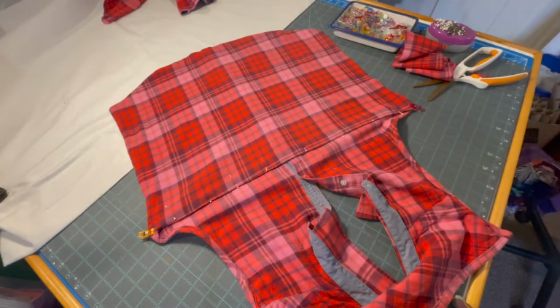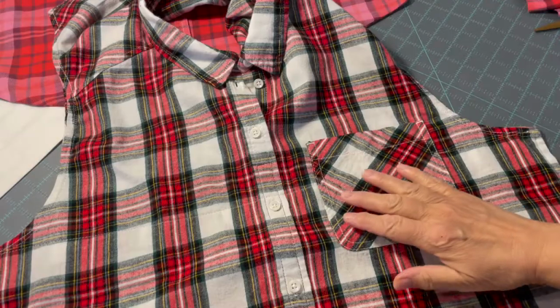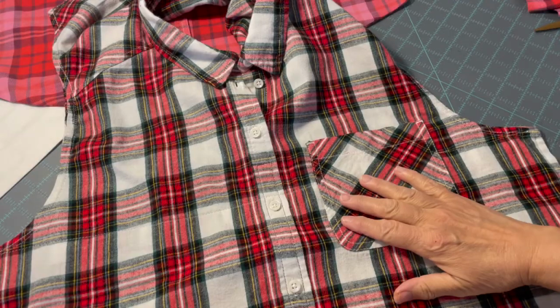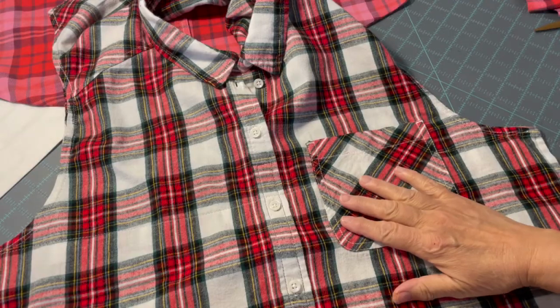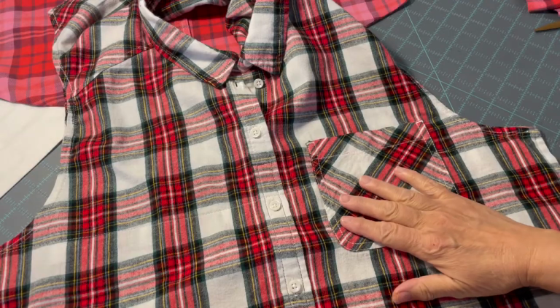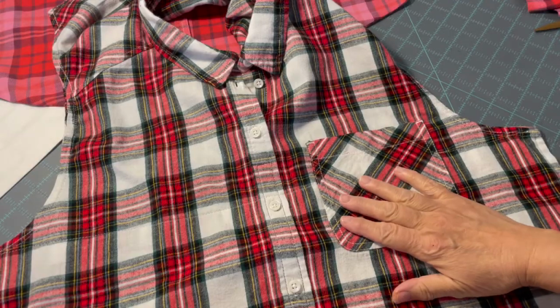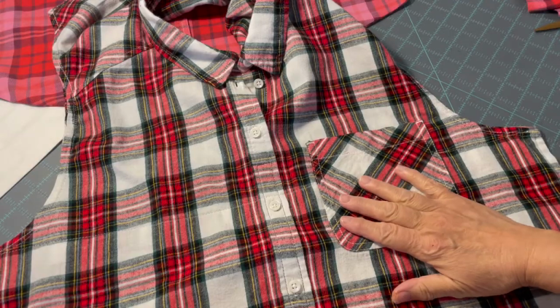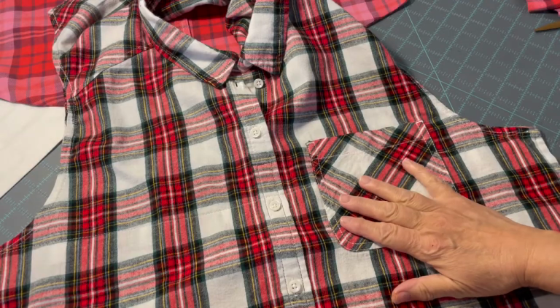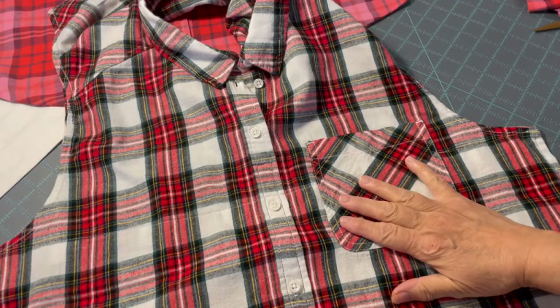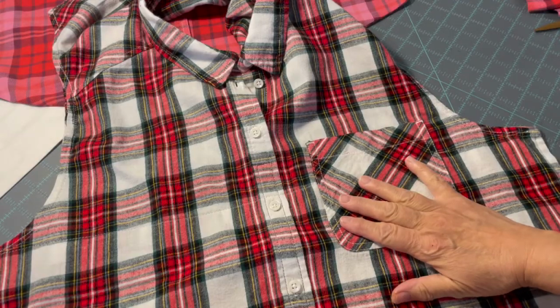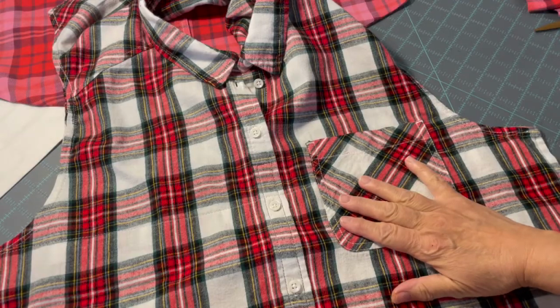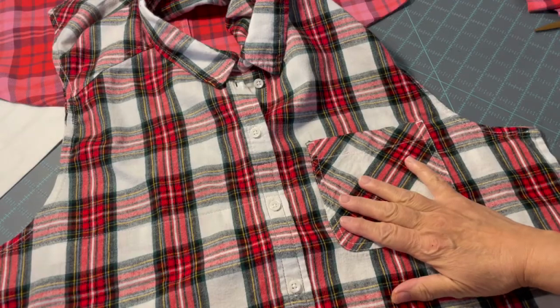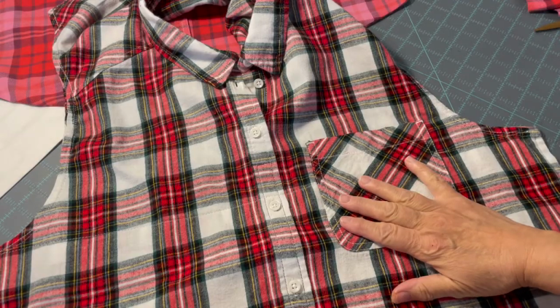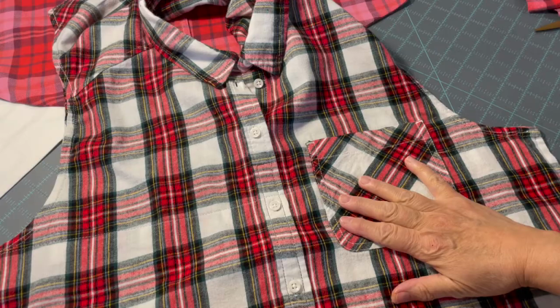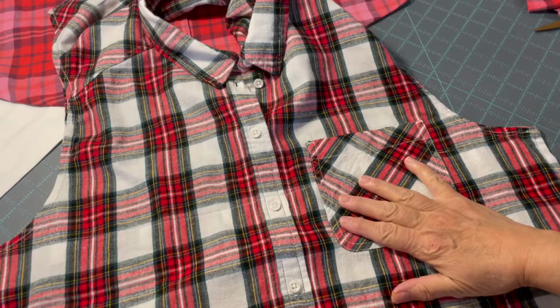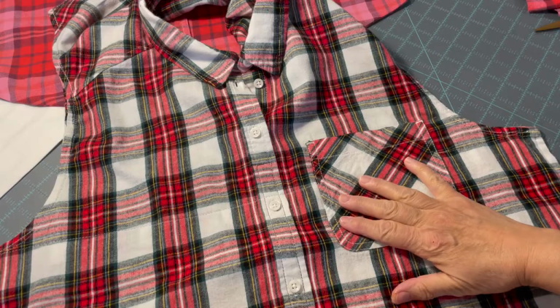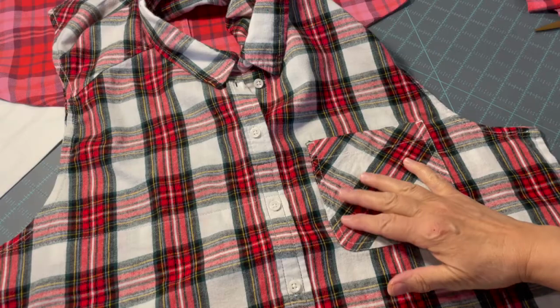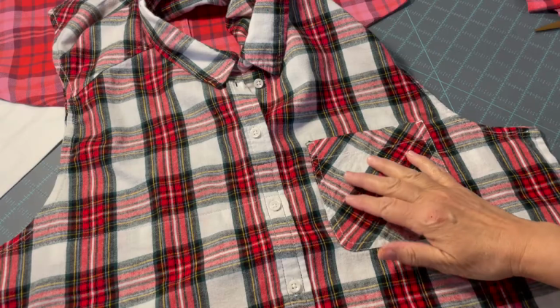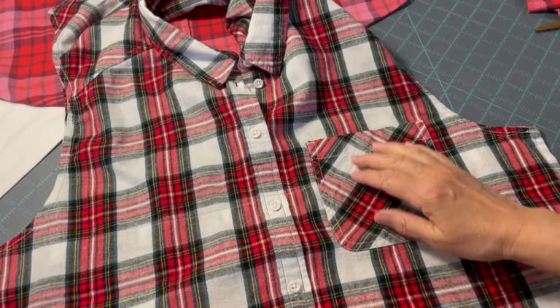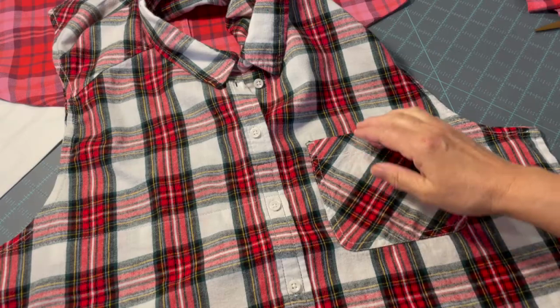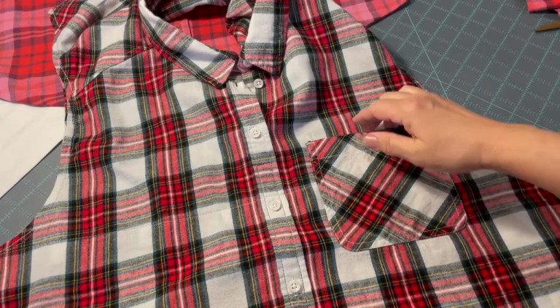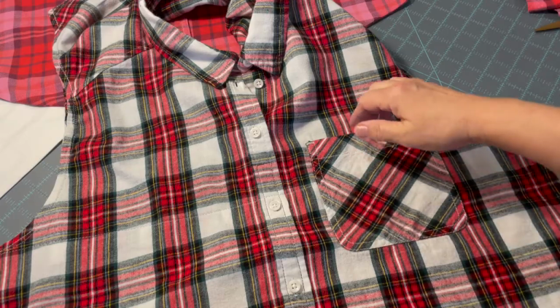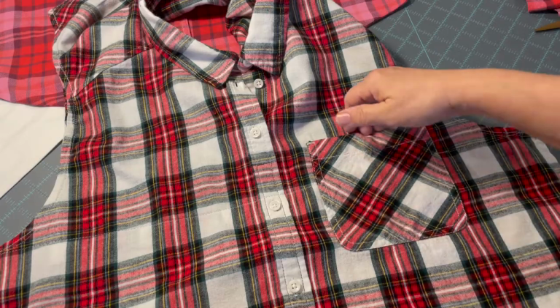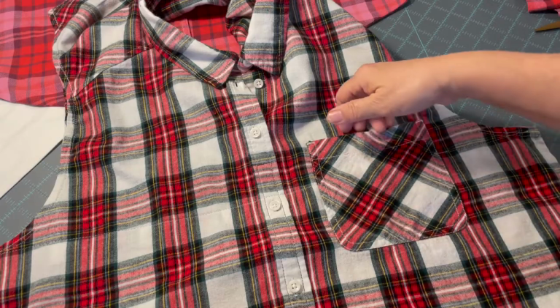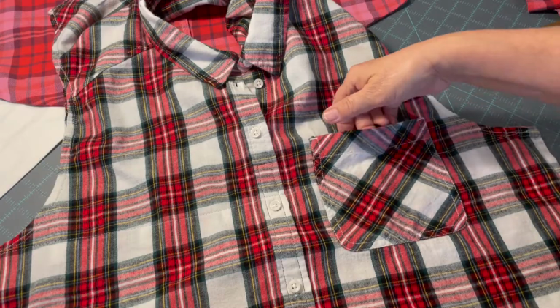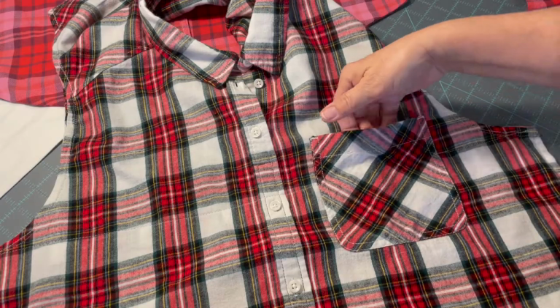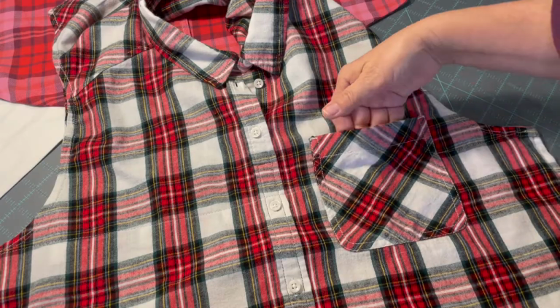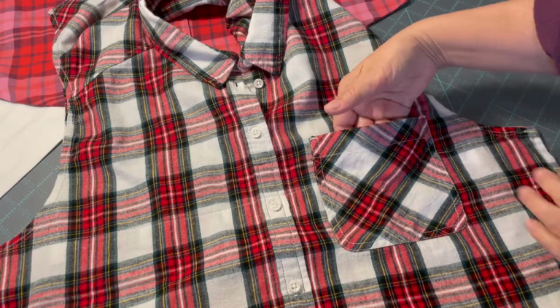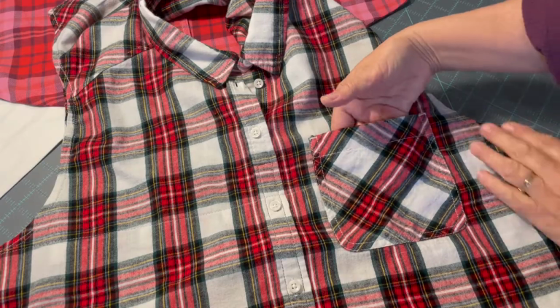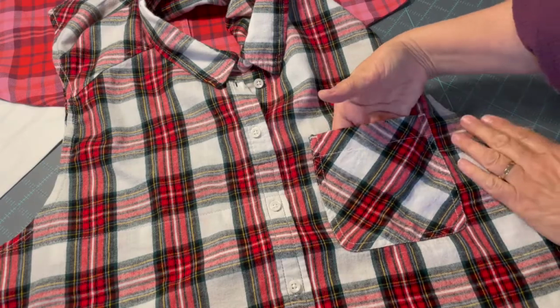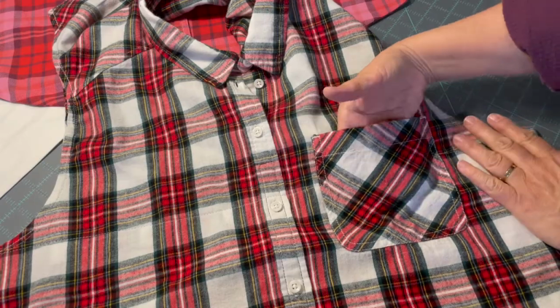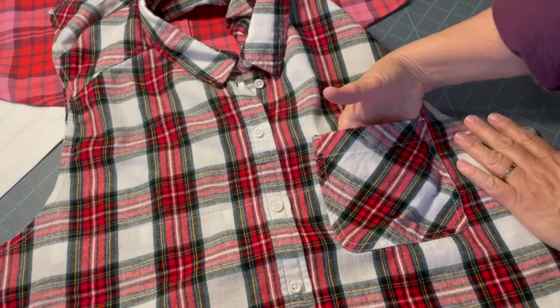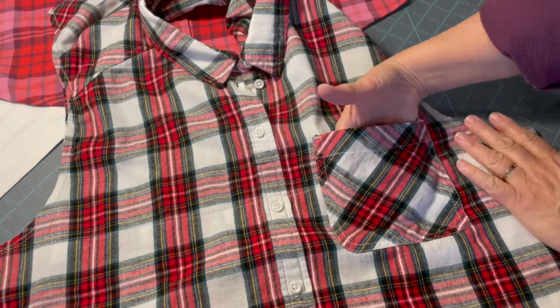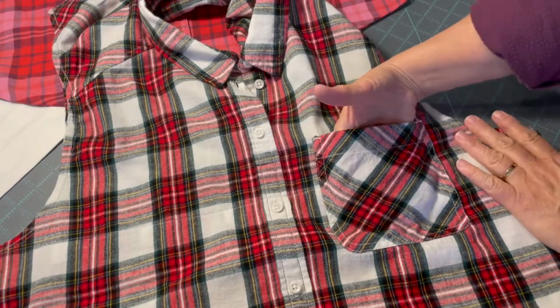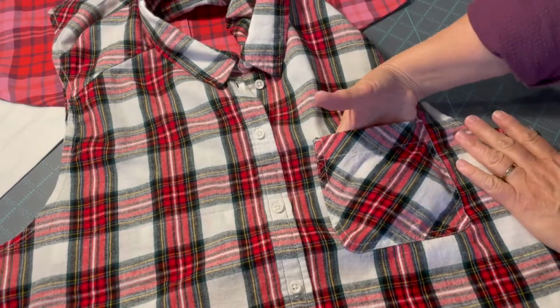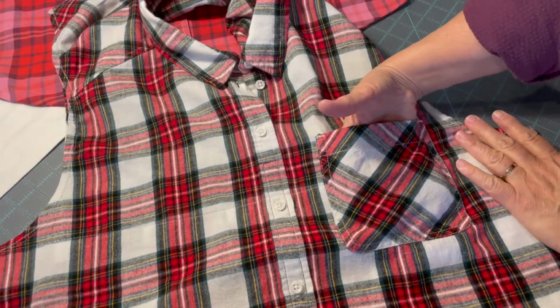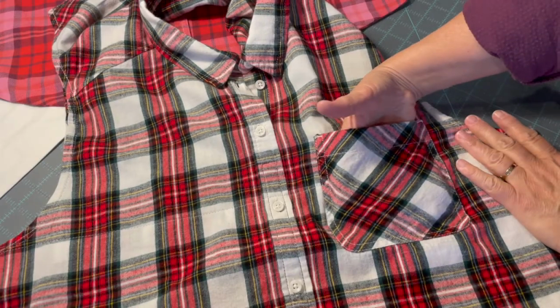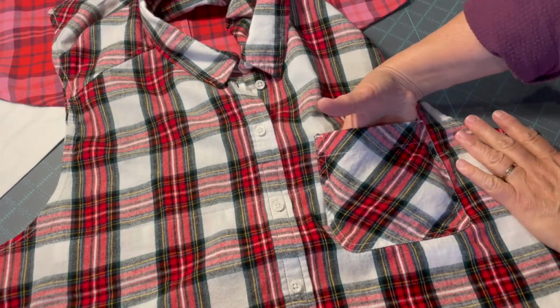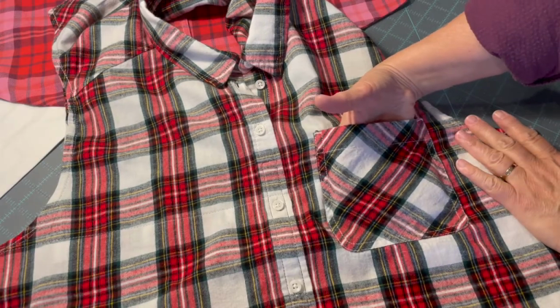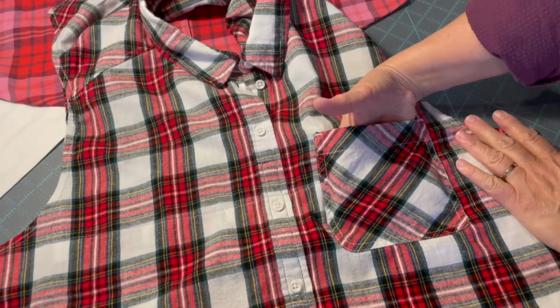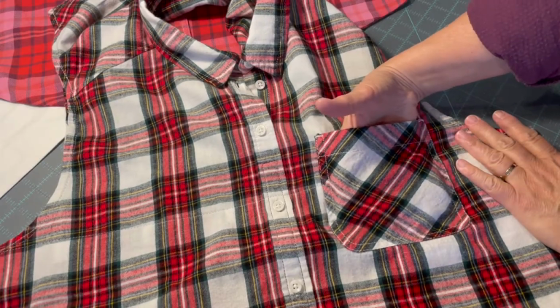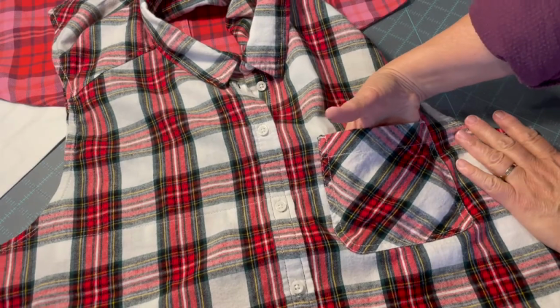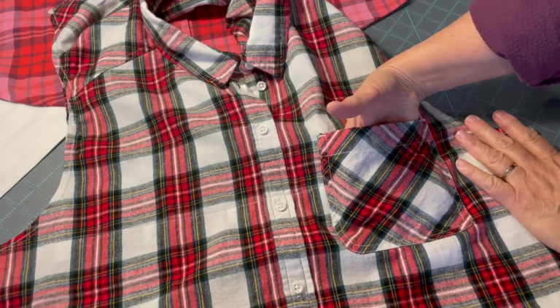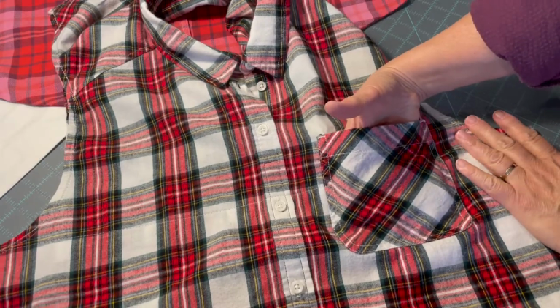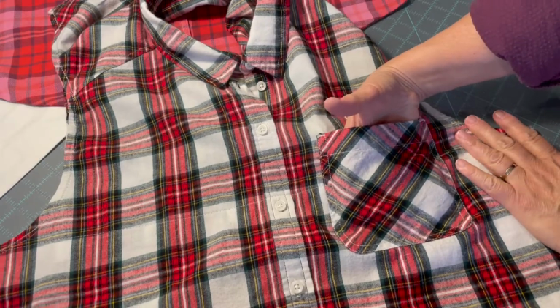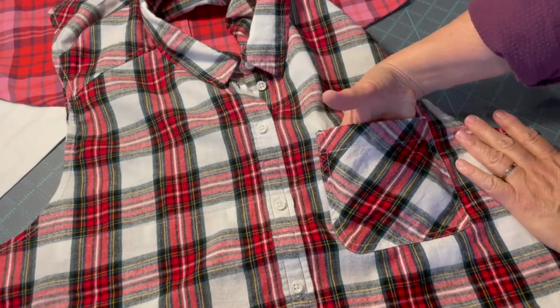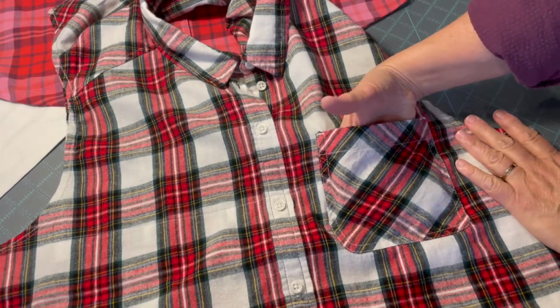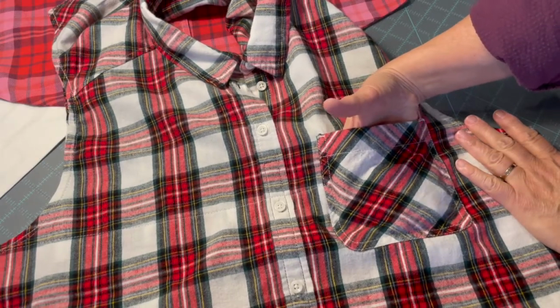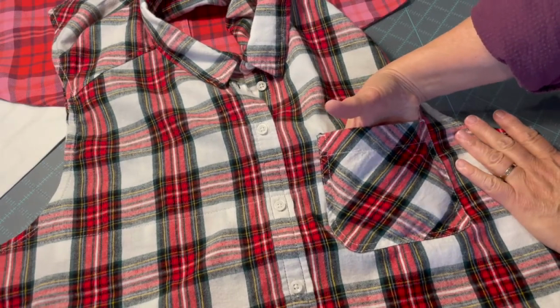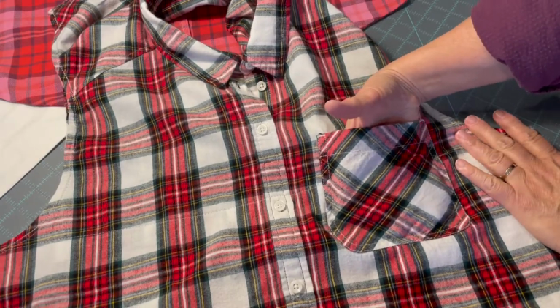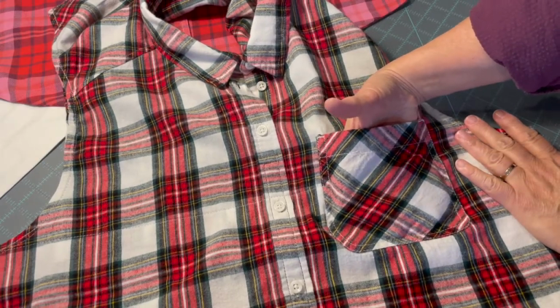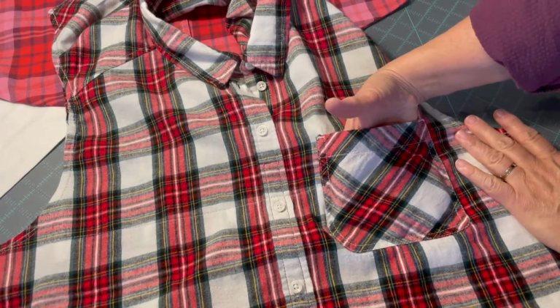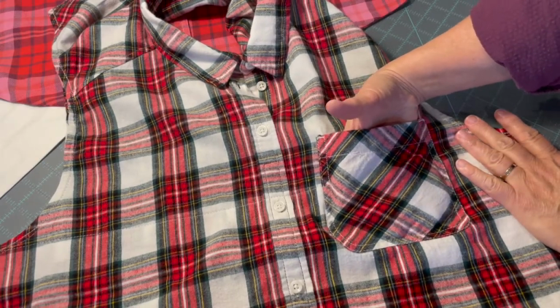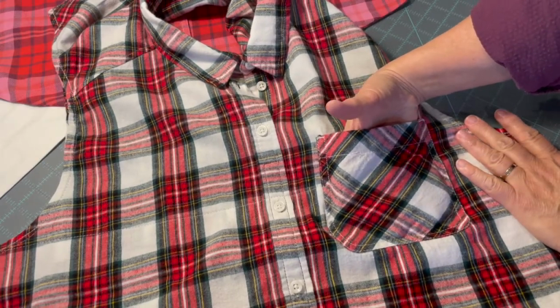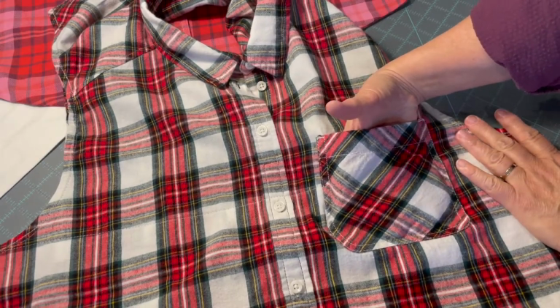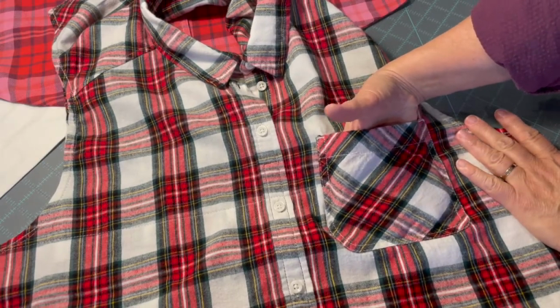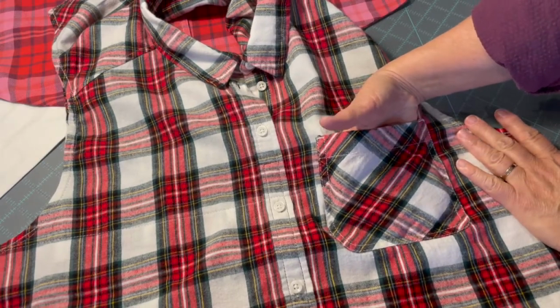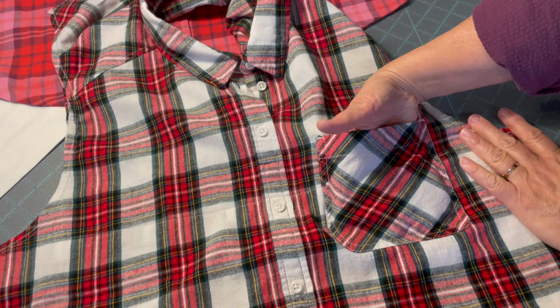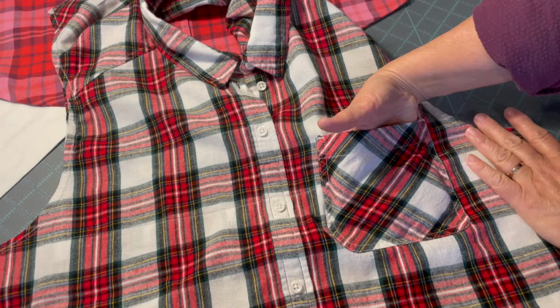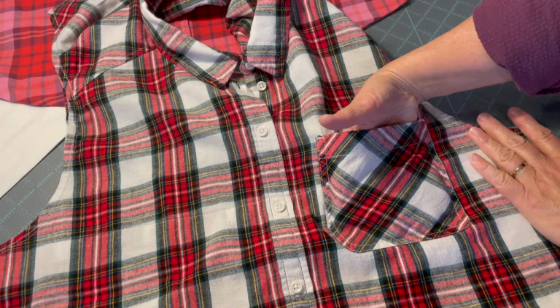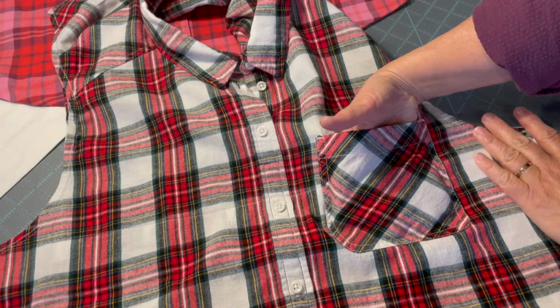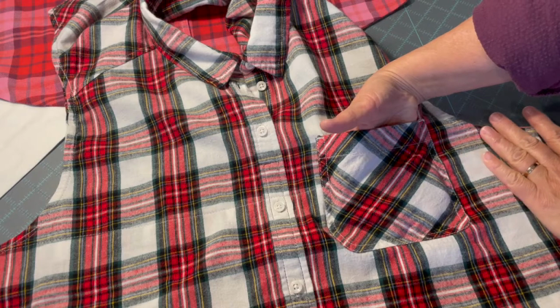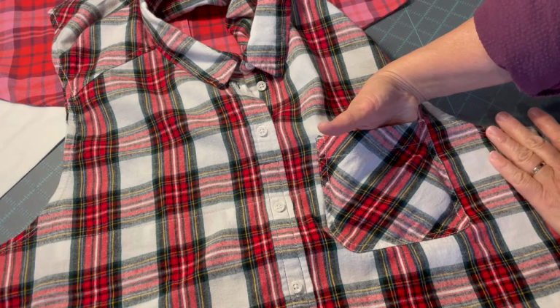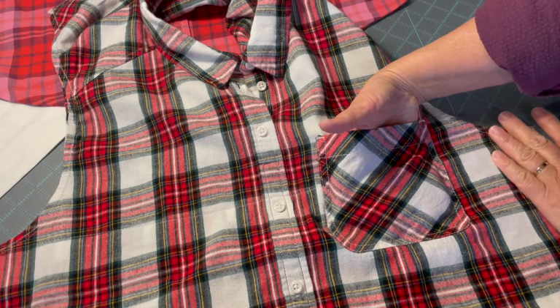If you have a shirt with a pocket you would like to keep the pocket open so the wearer can put things in it while they are eating.